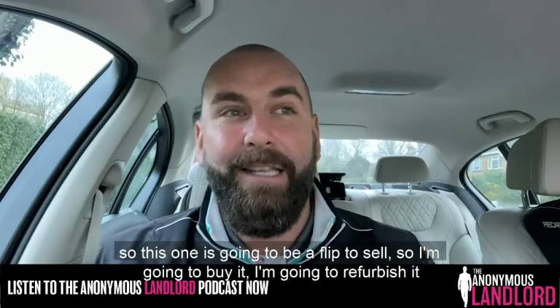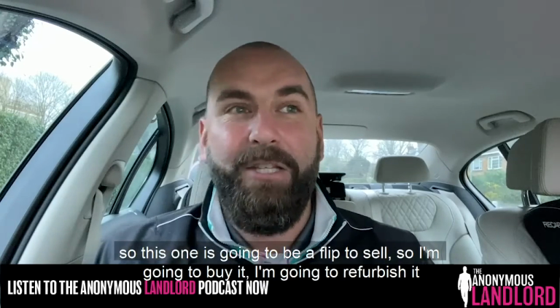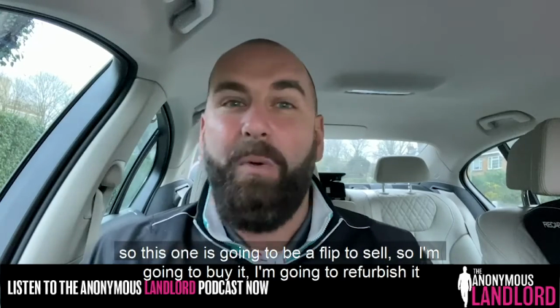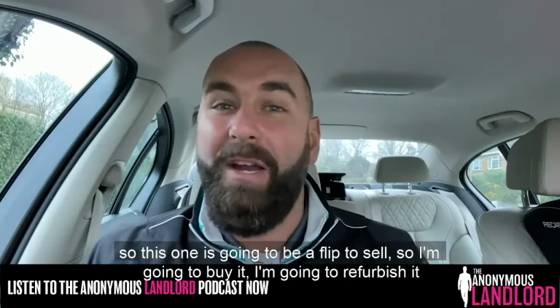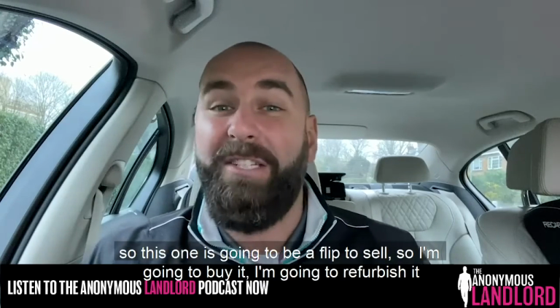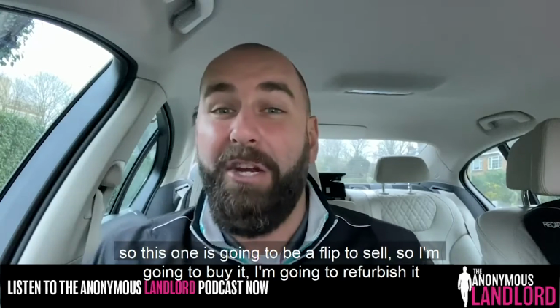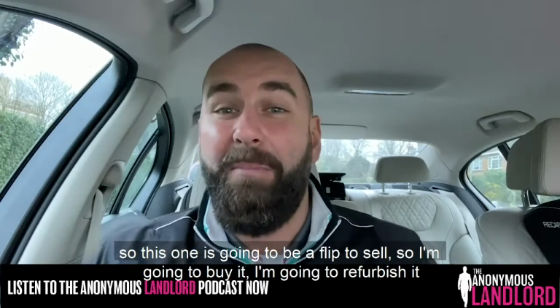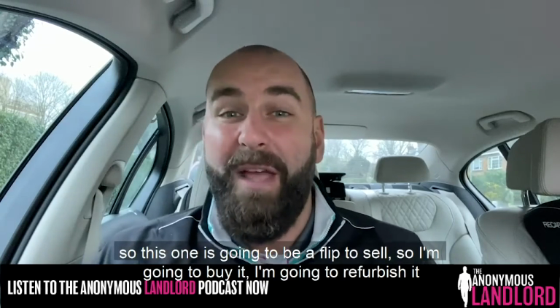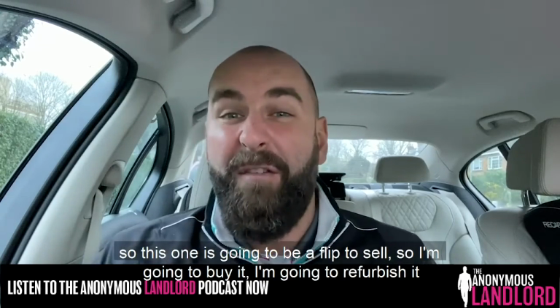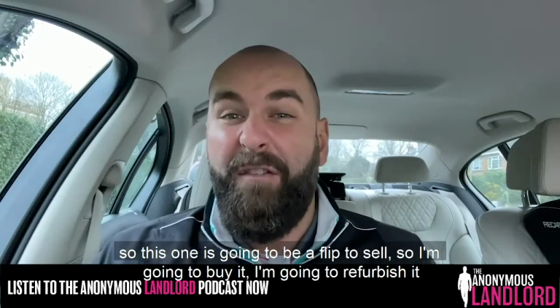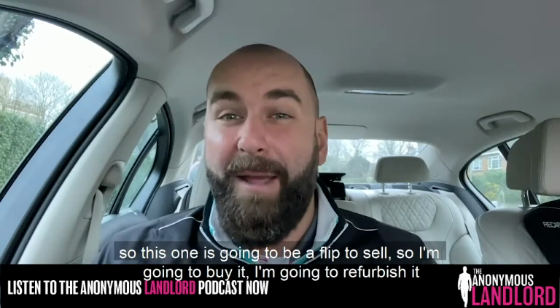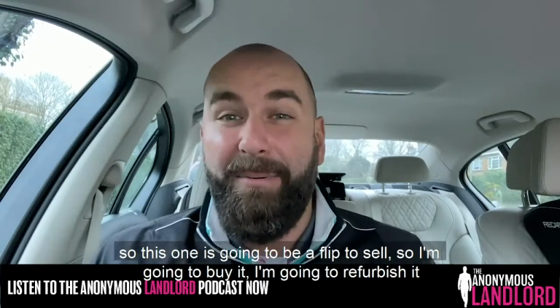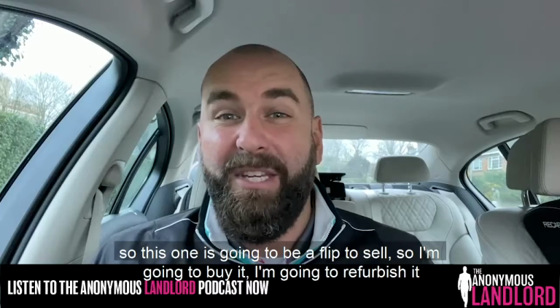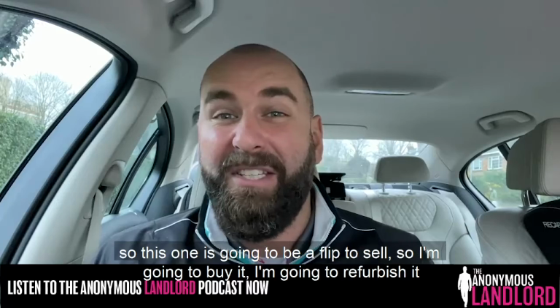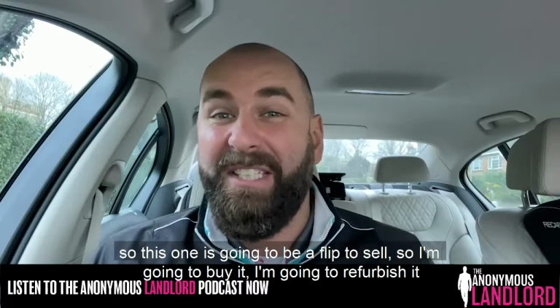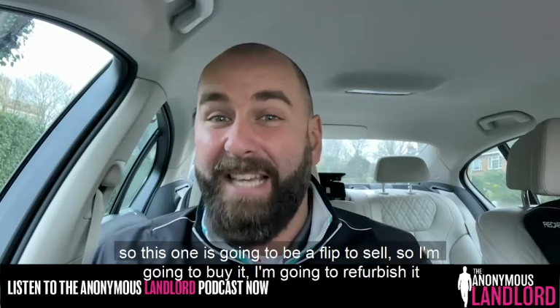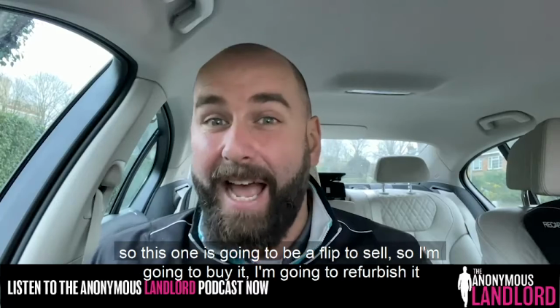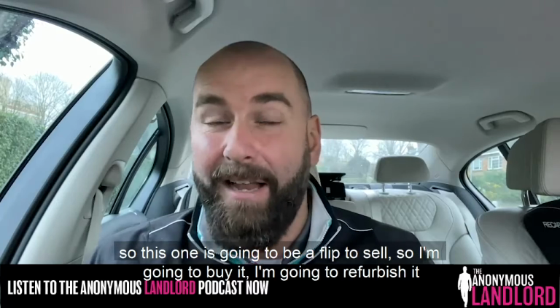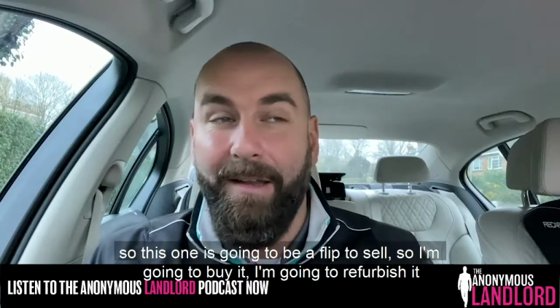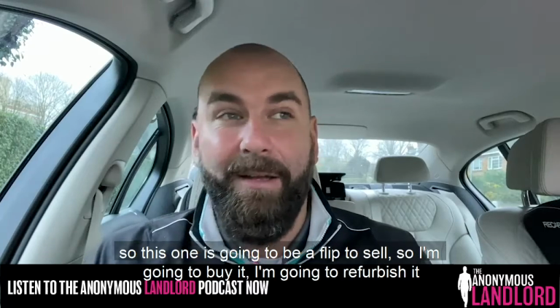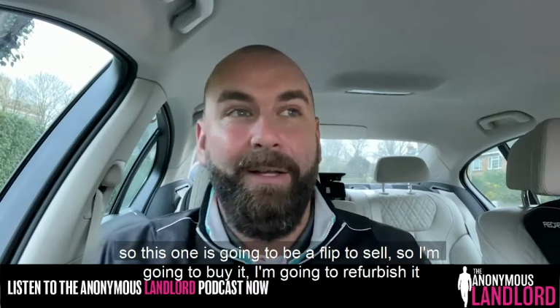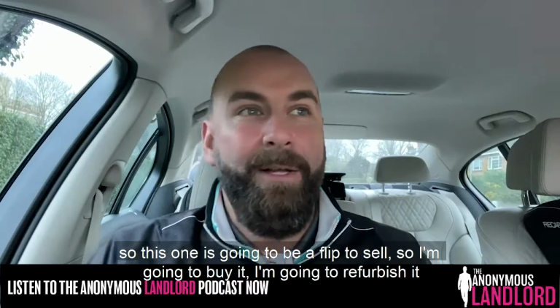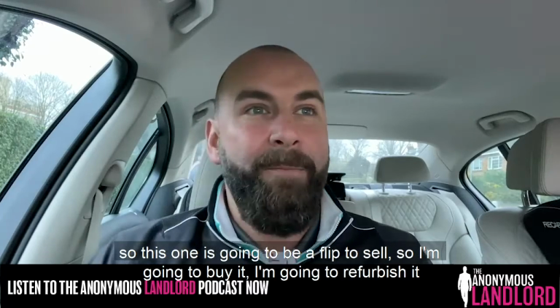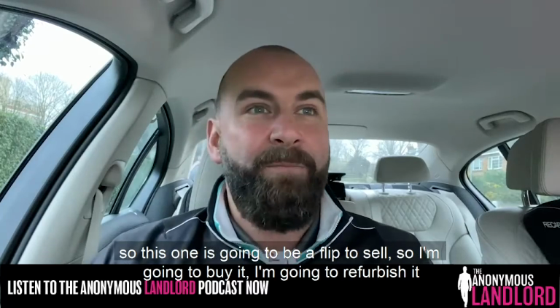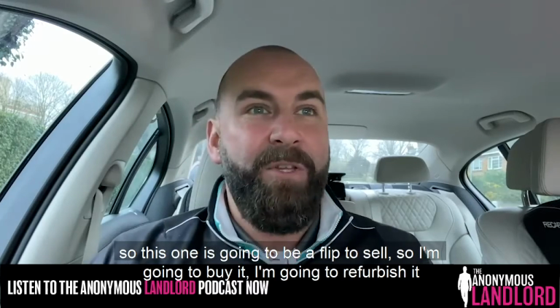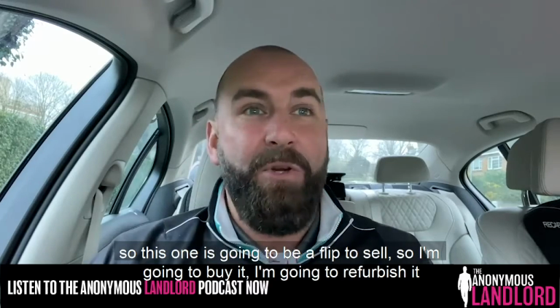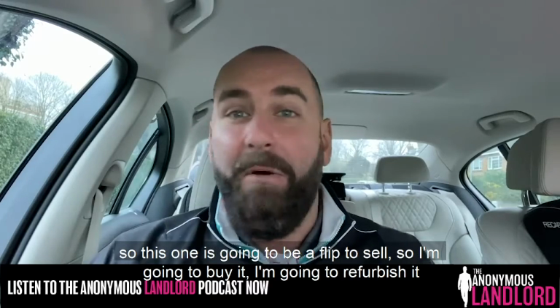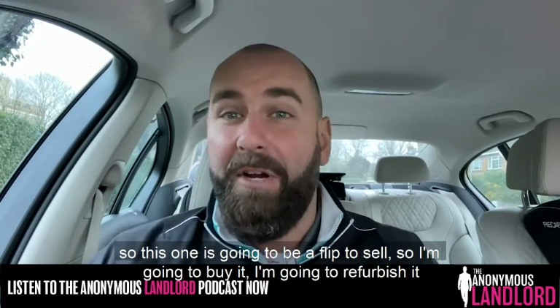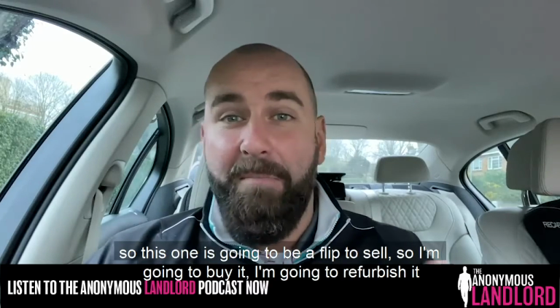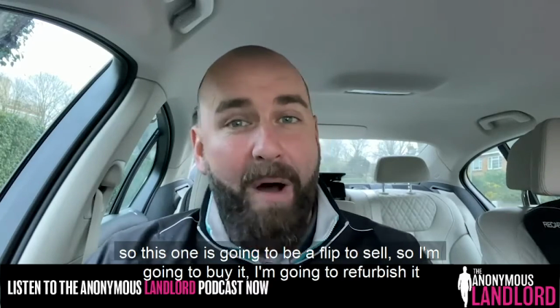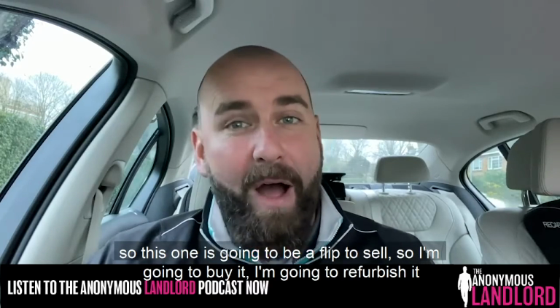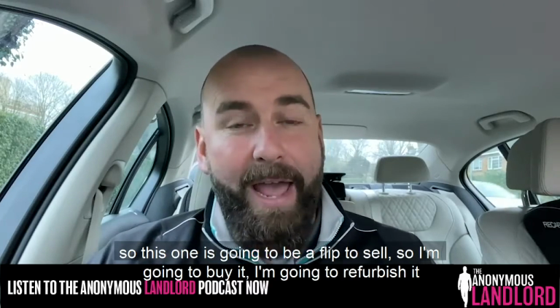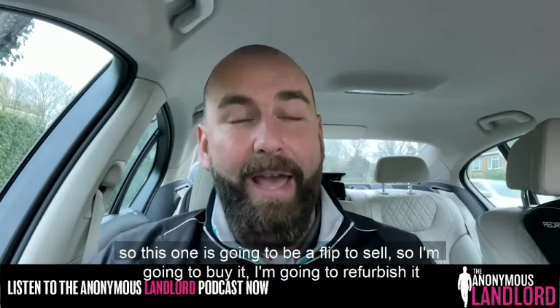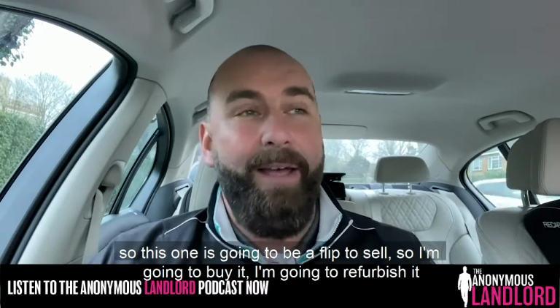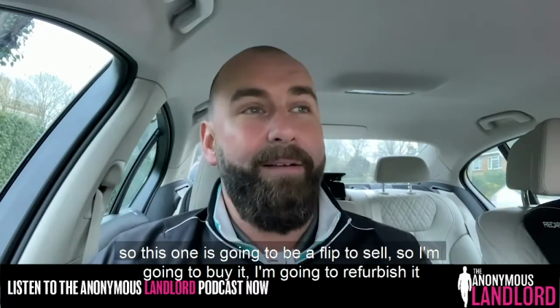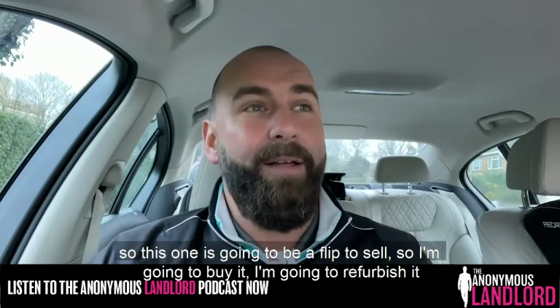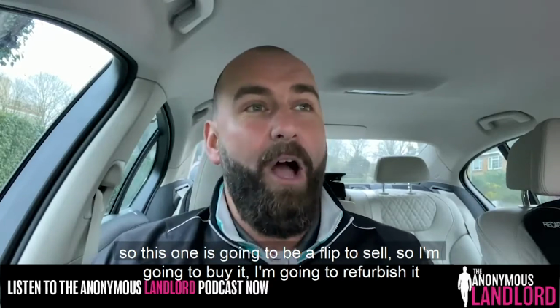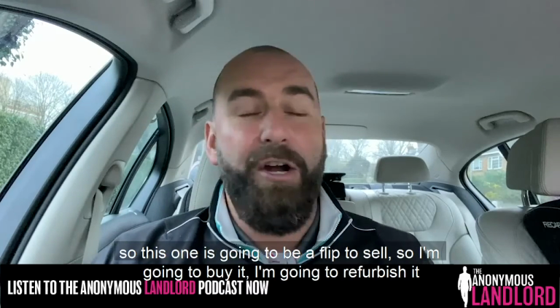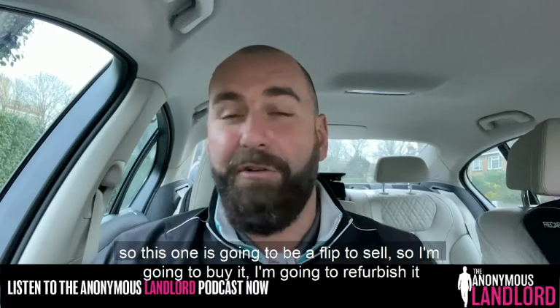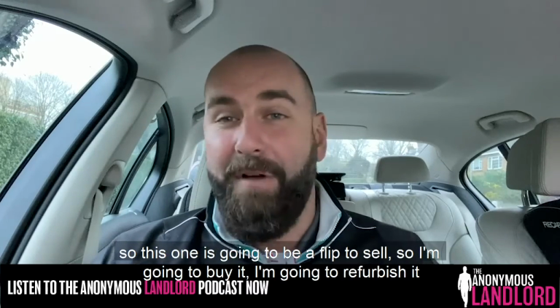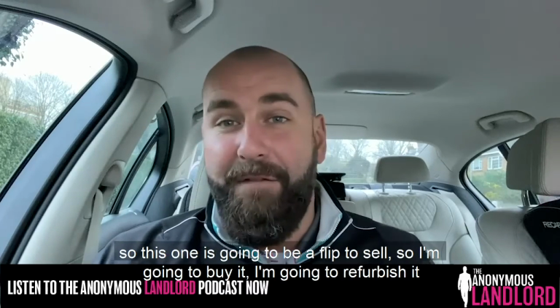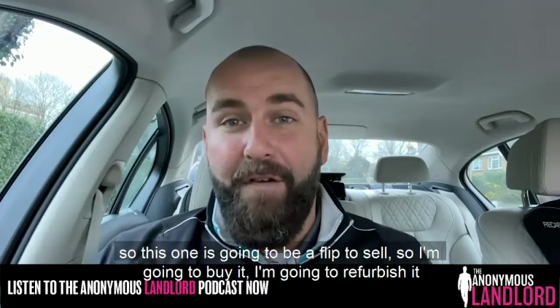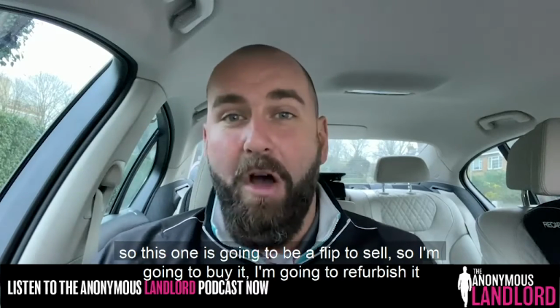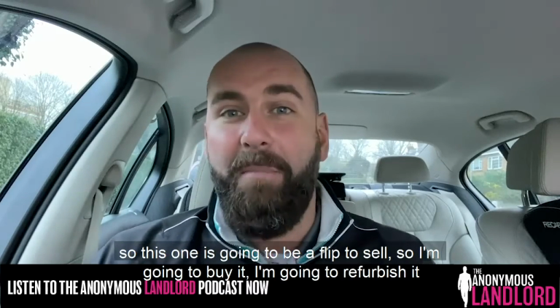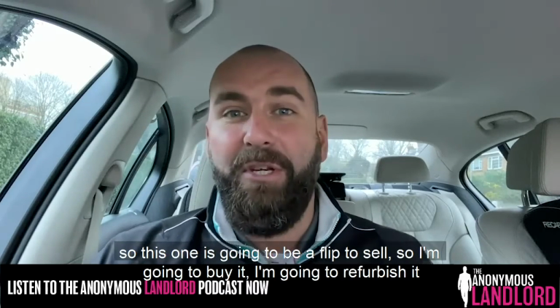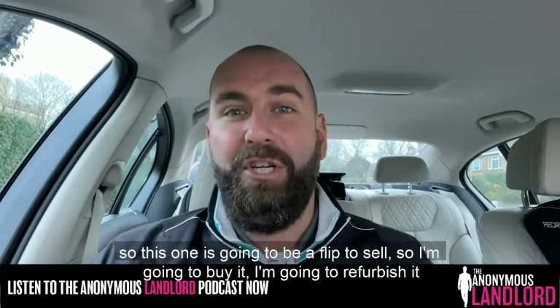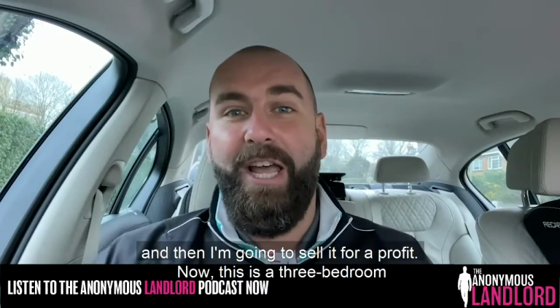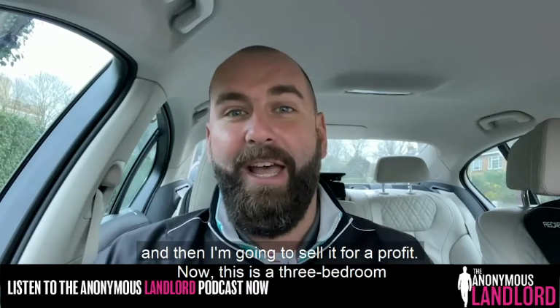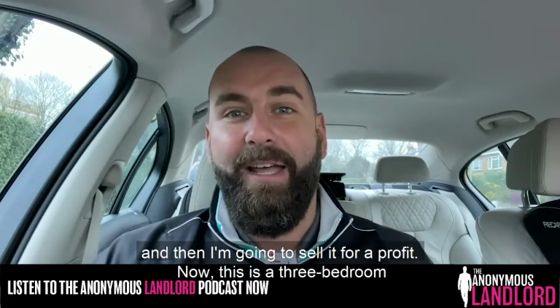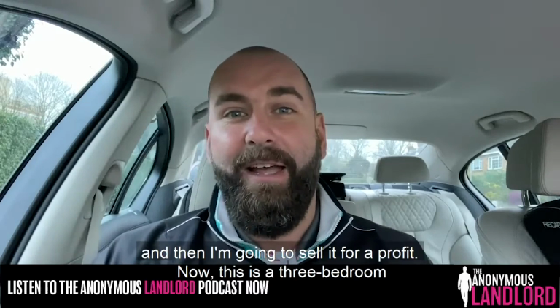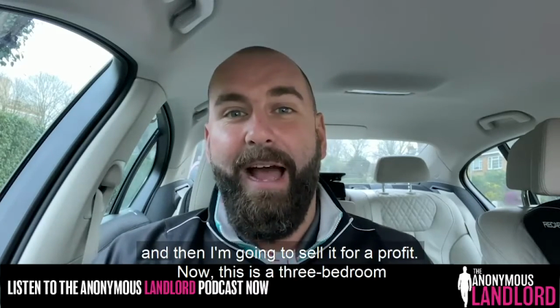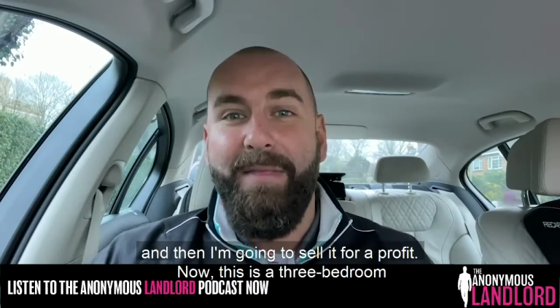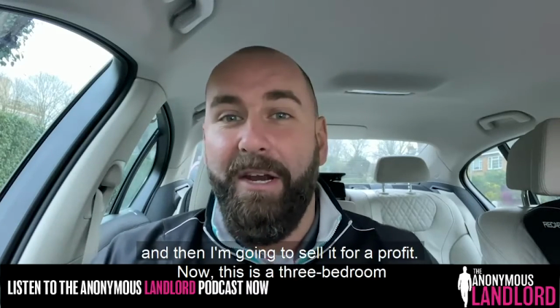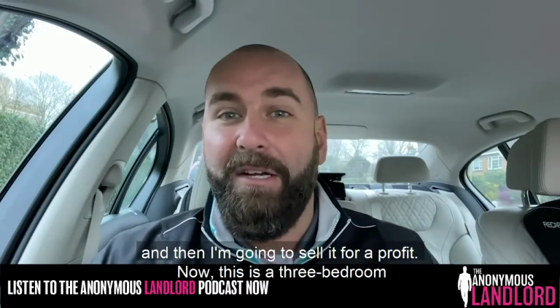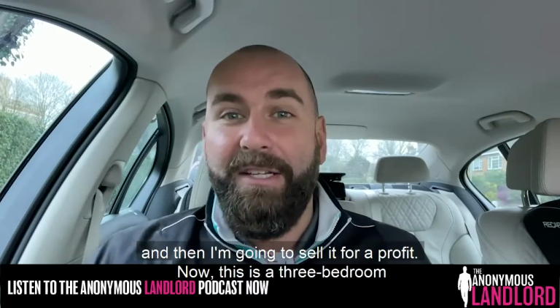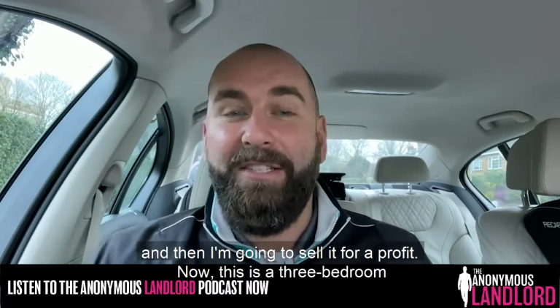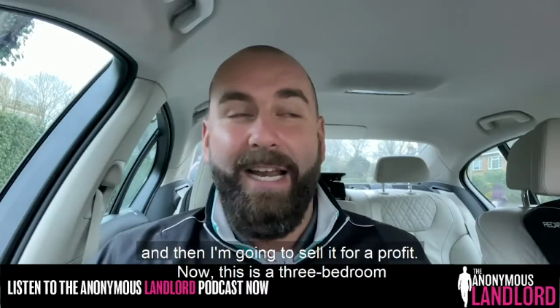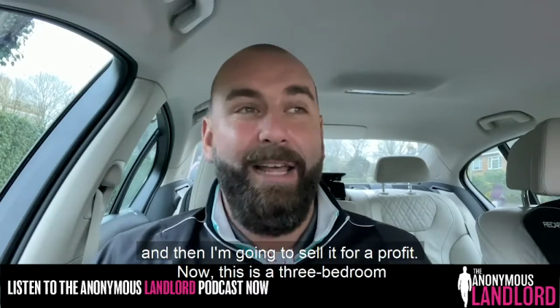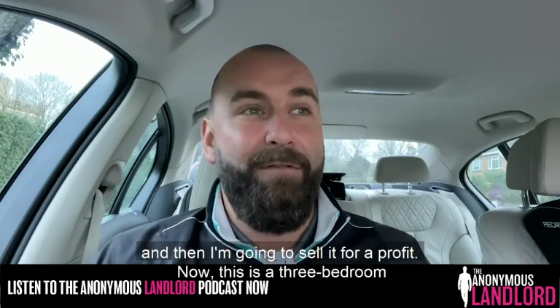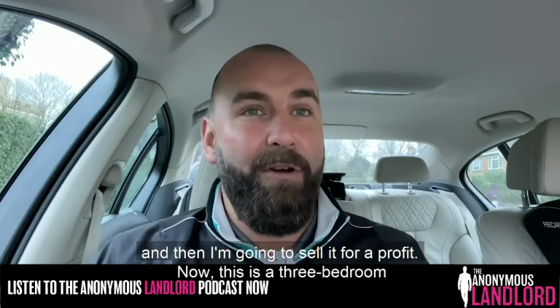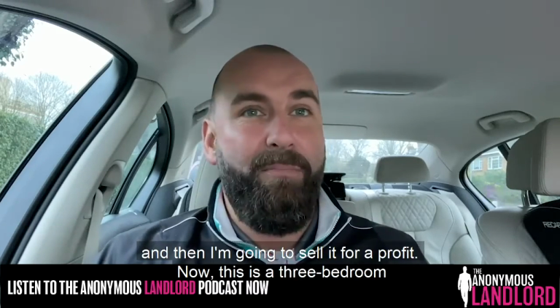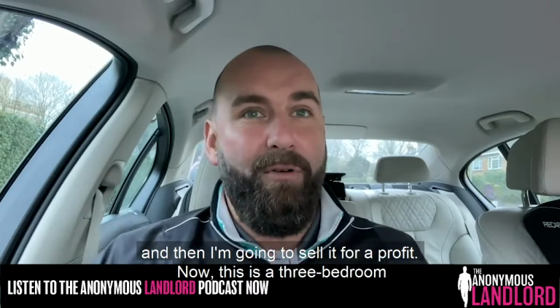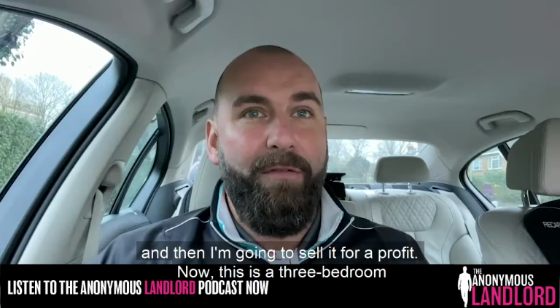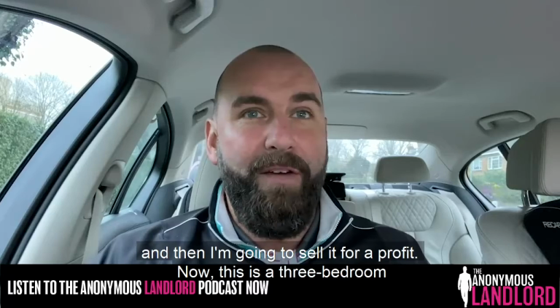This one is going to be a flip to sell. I'm going to buy it, refurbish it, and then sell it for a profit.